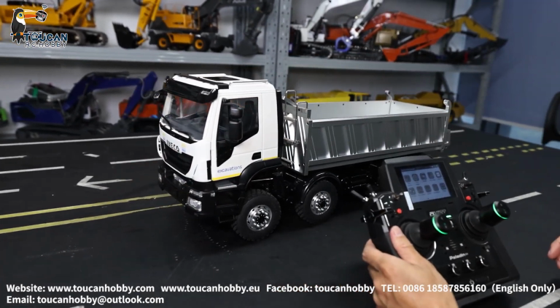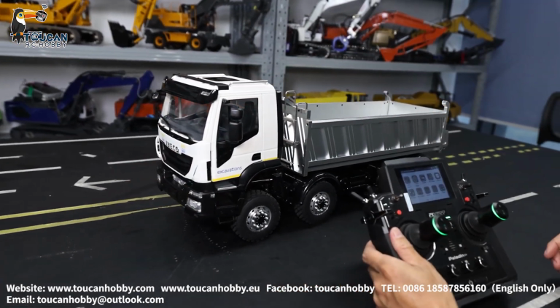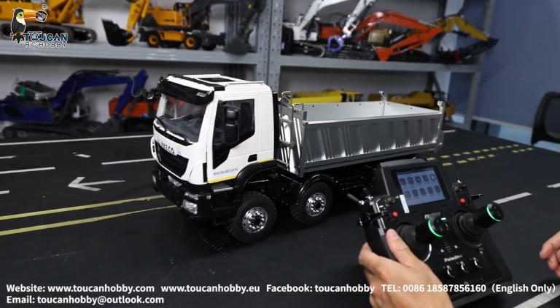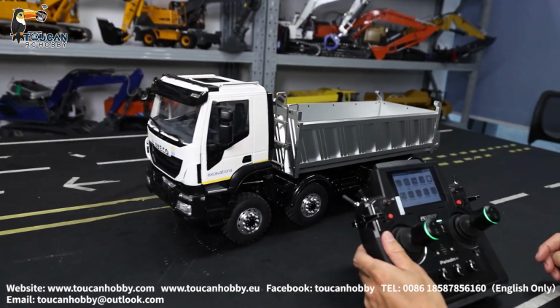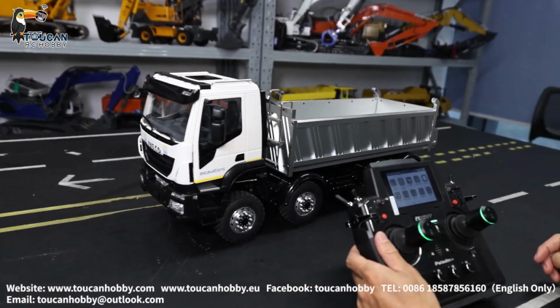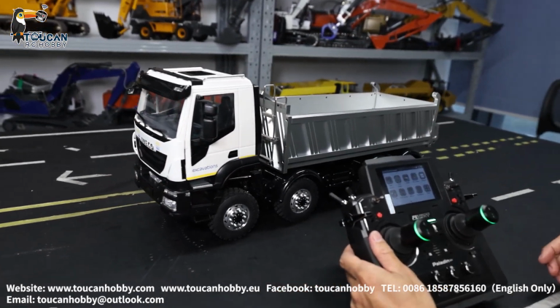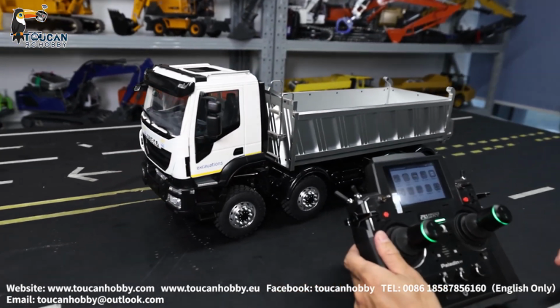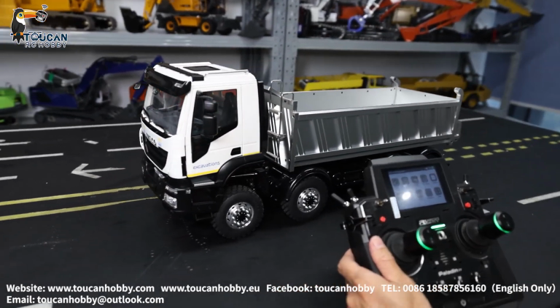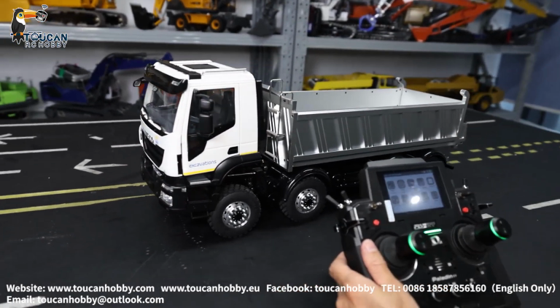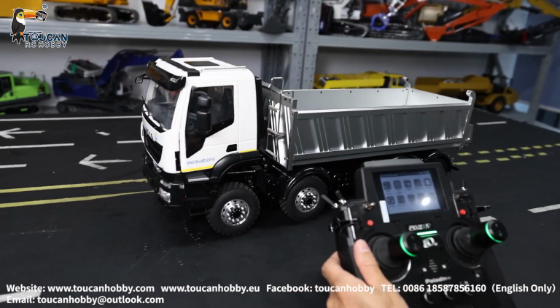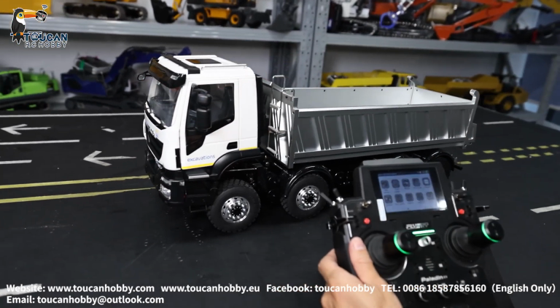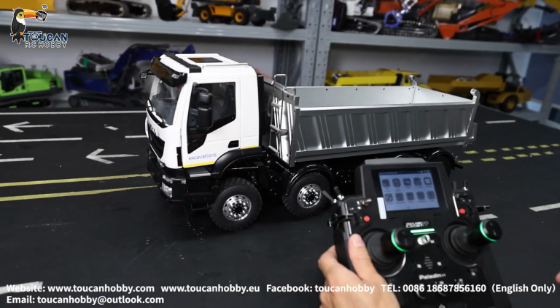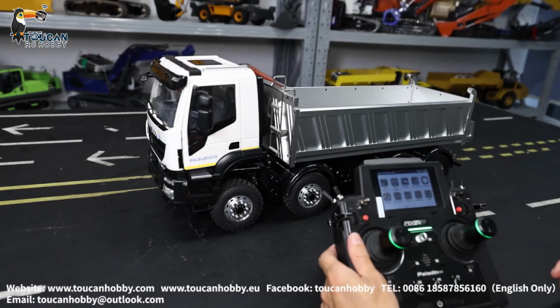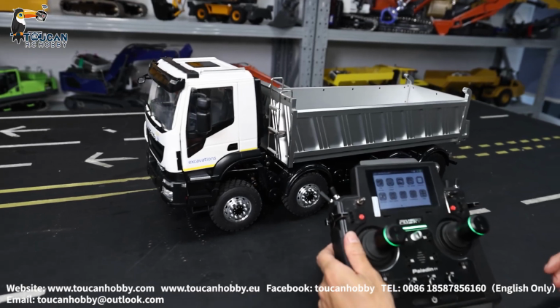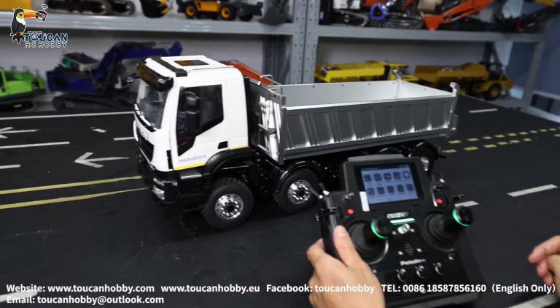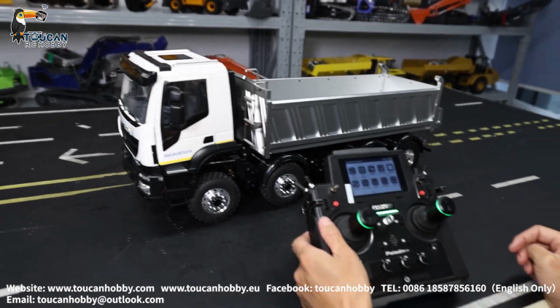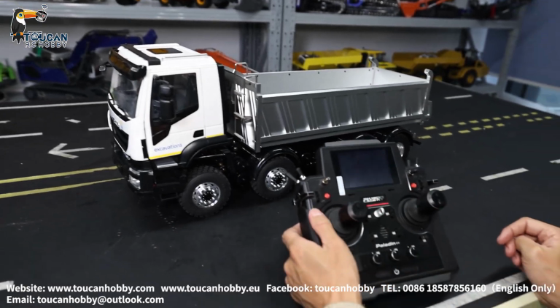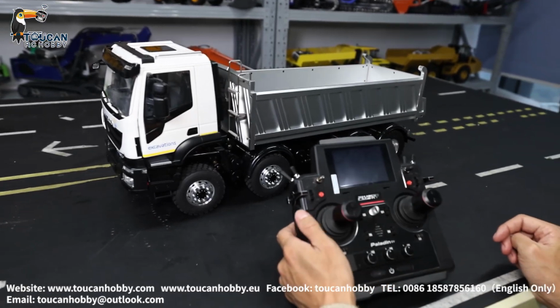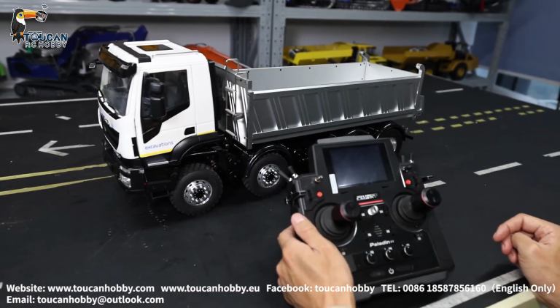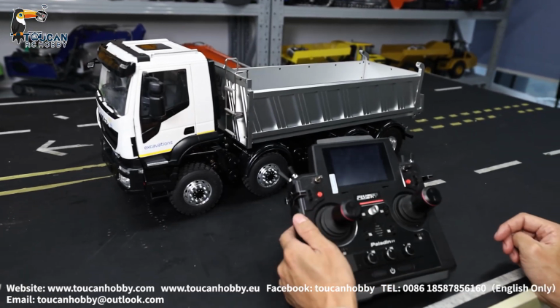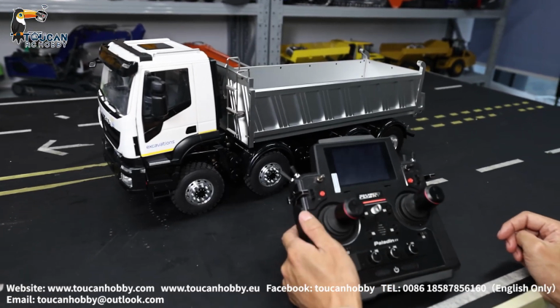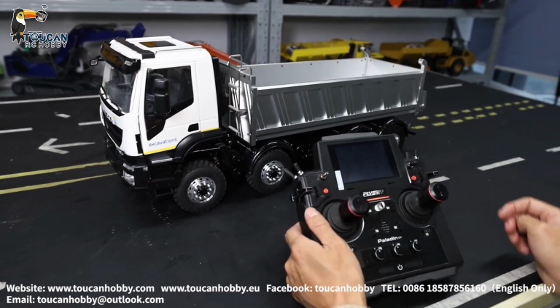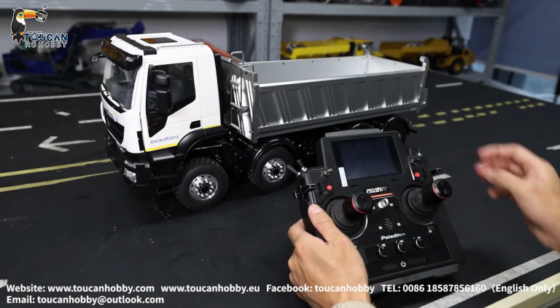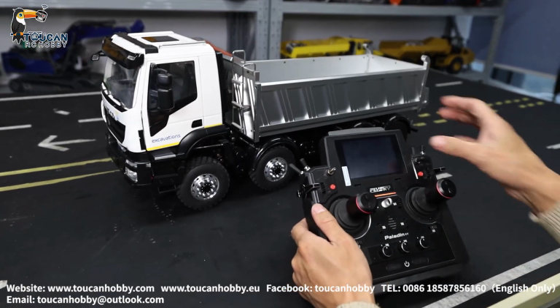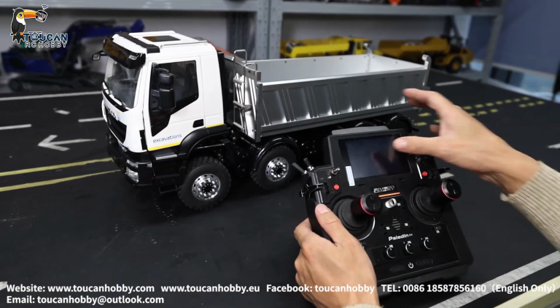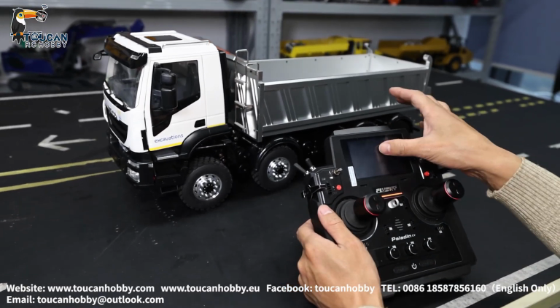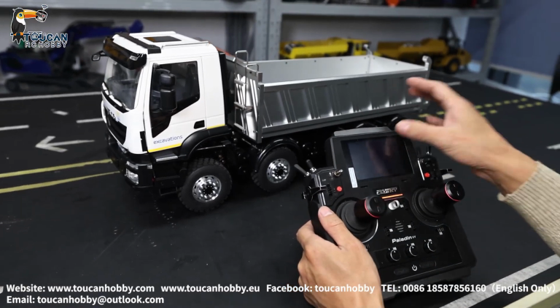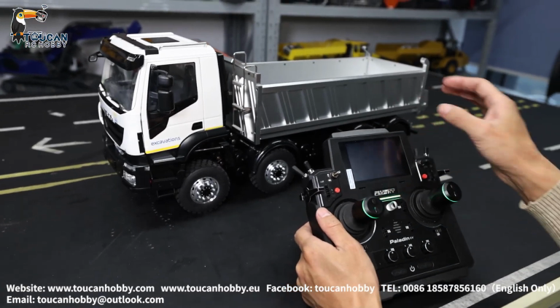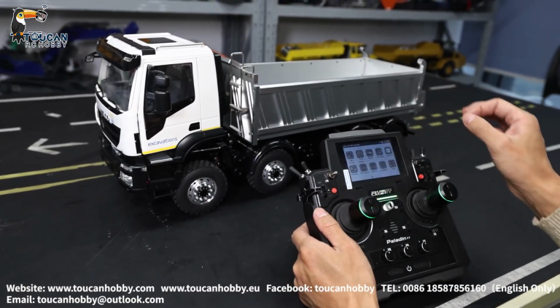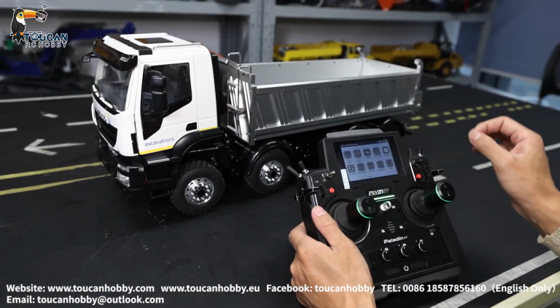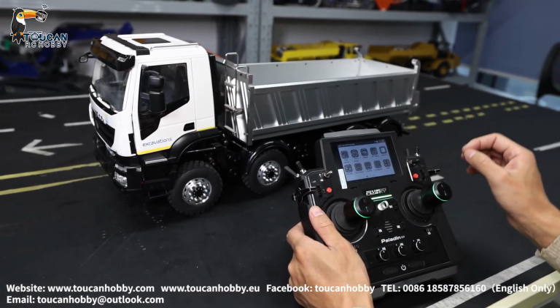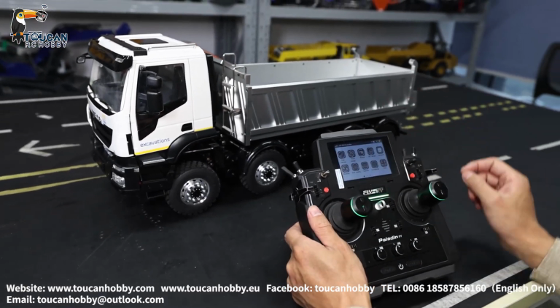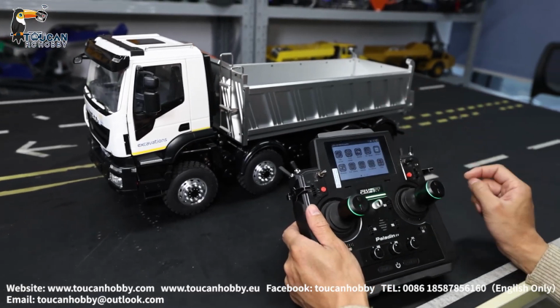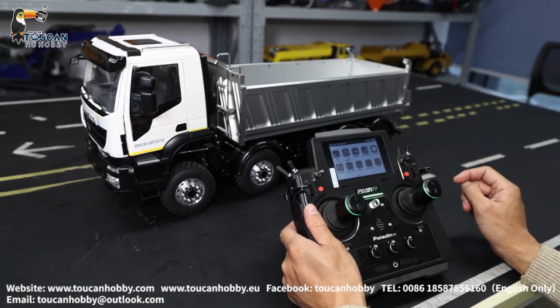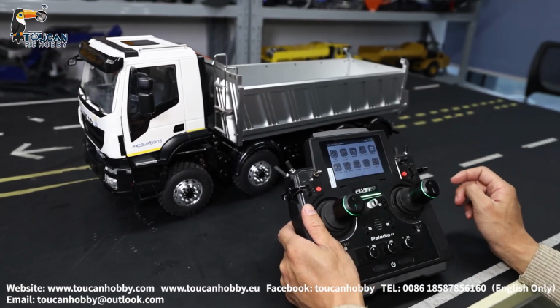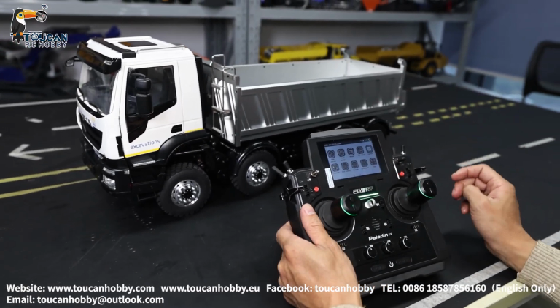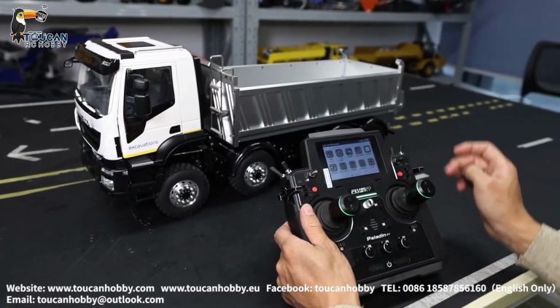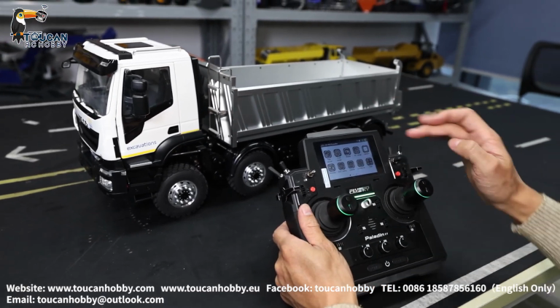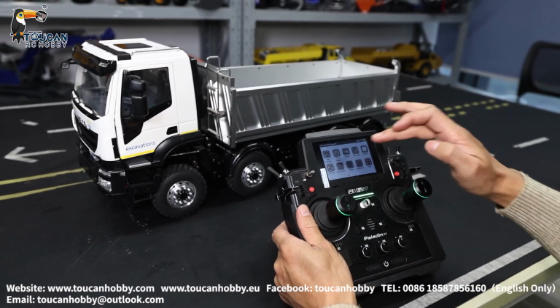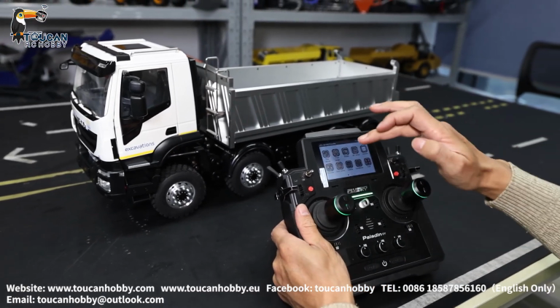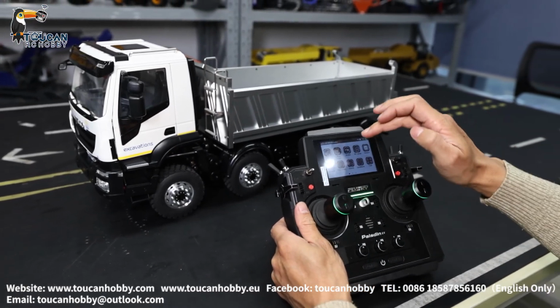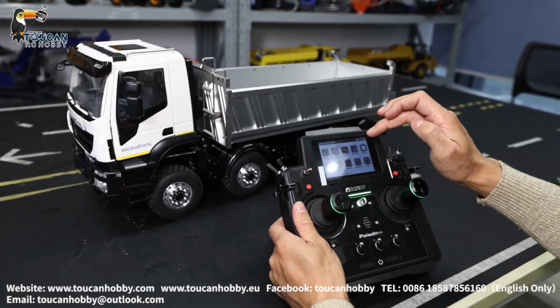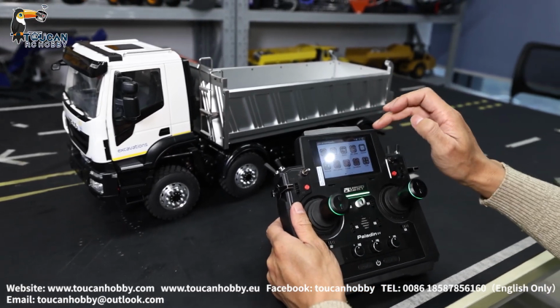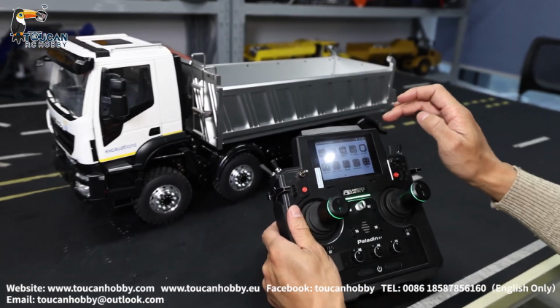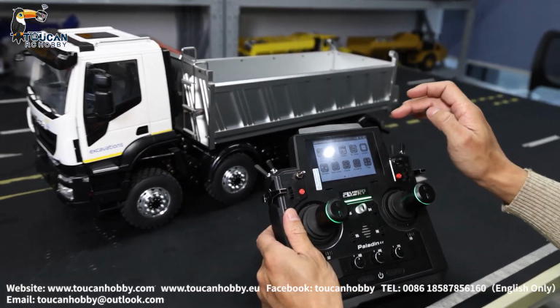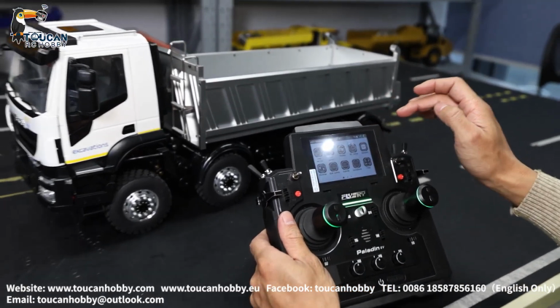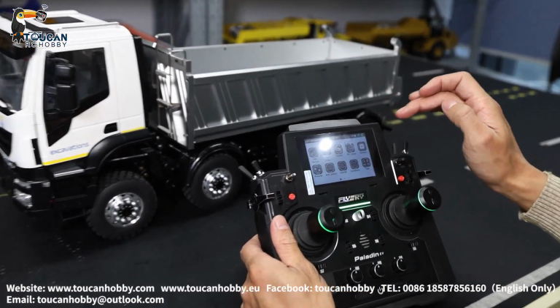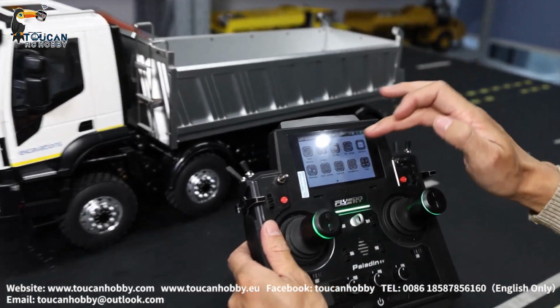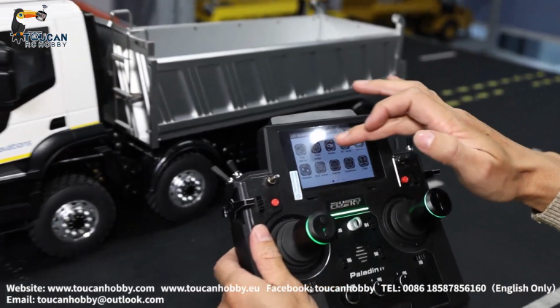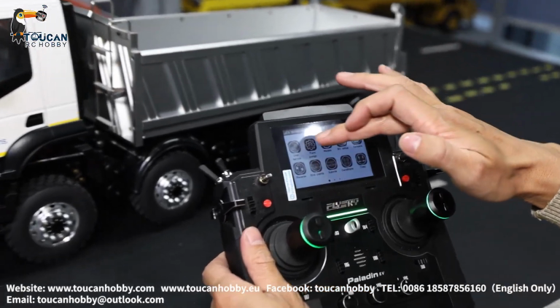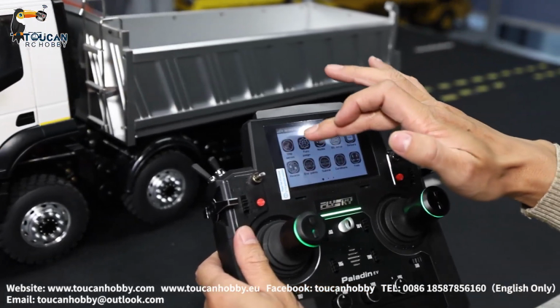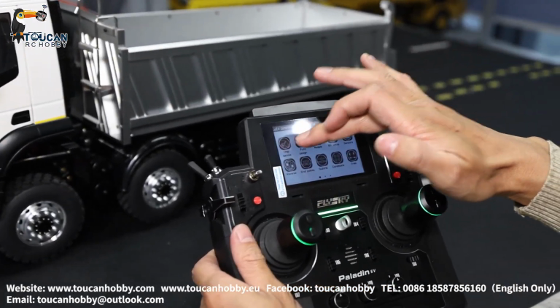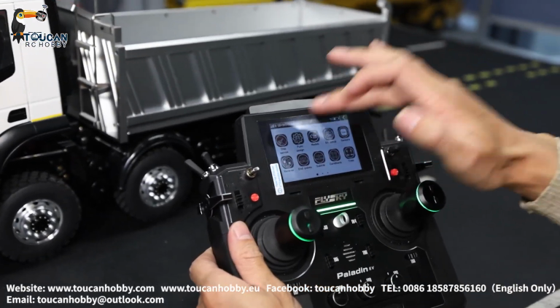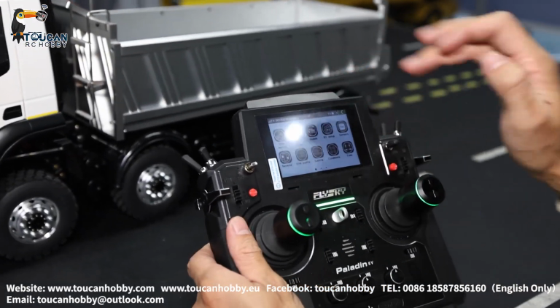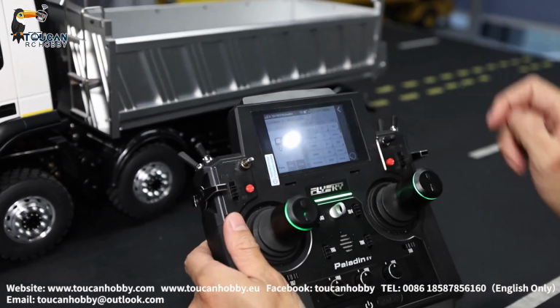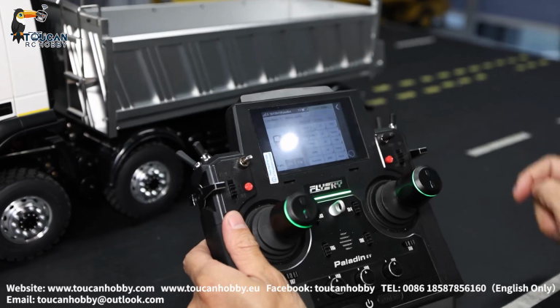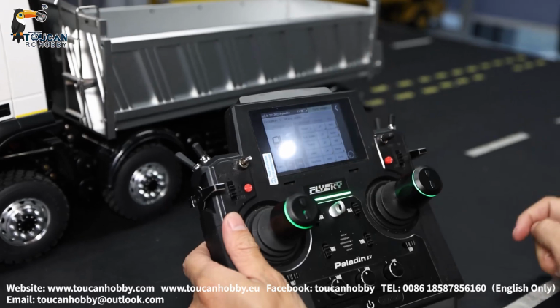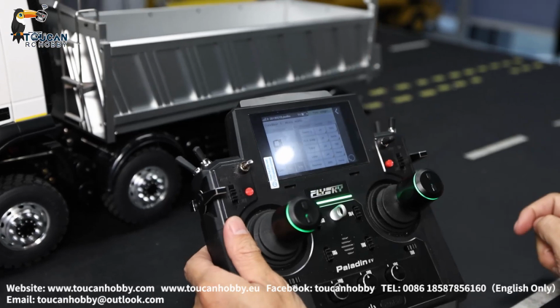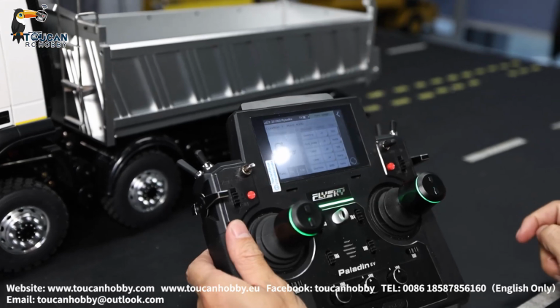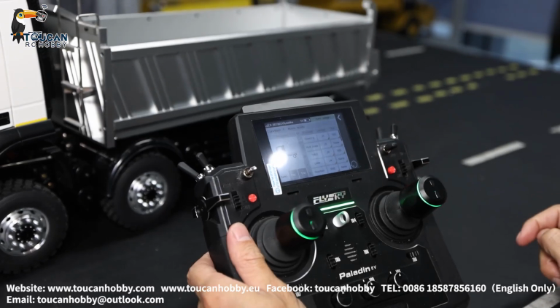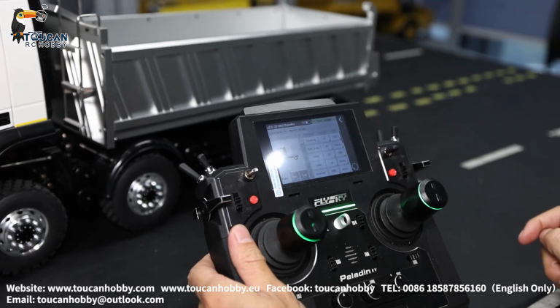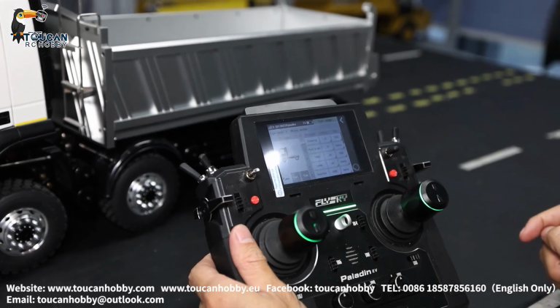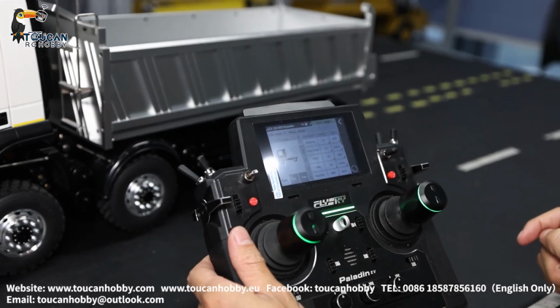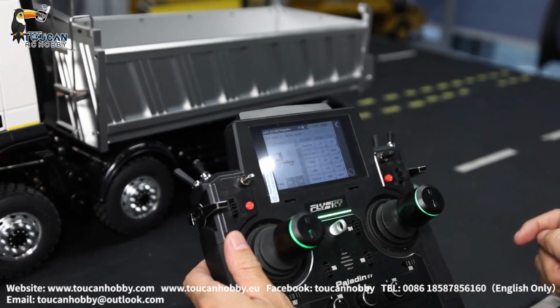We will start the basic operation and see the radio settings. Let's go to first the radio function assign.